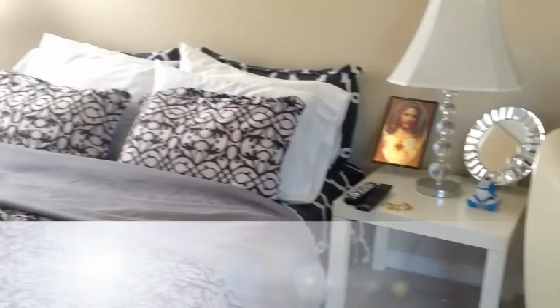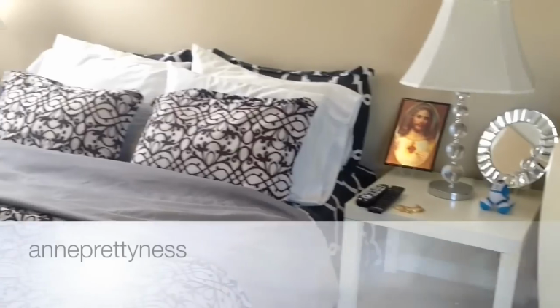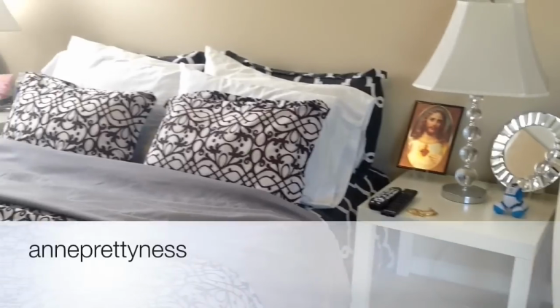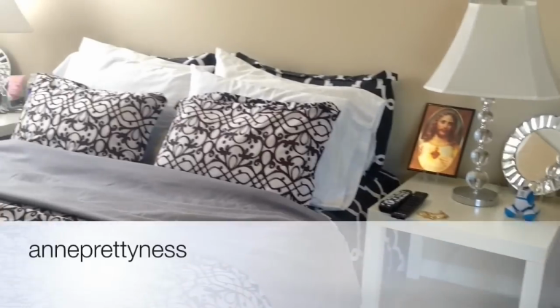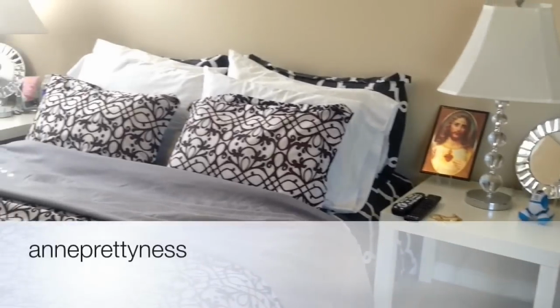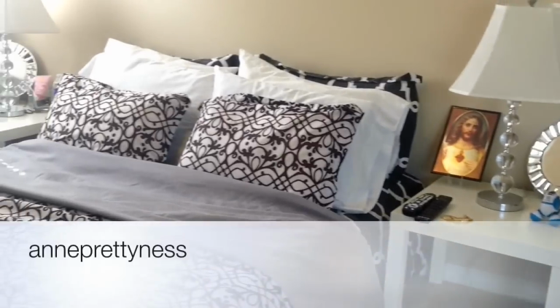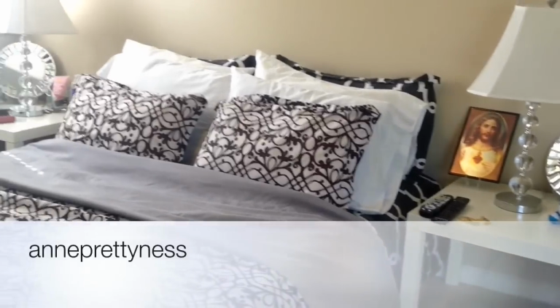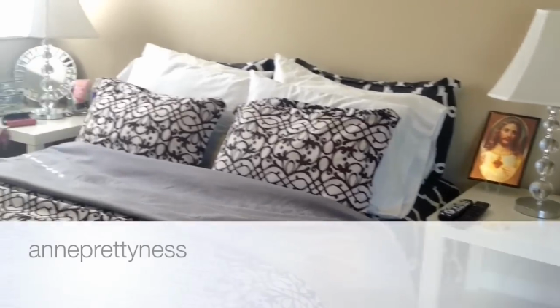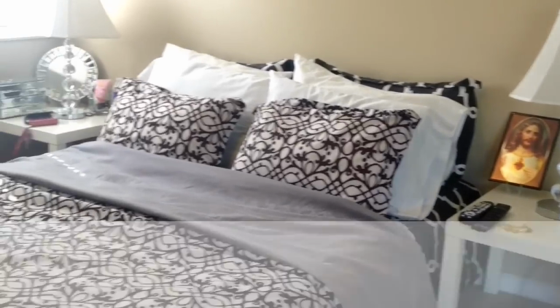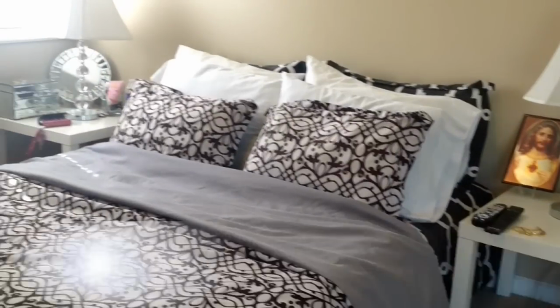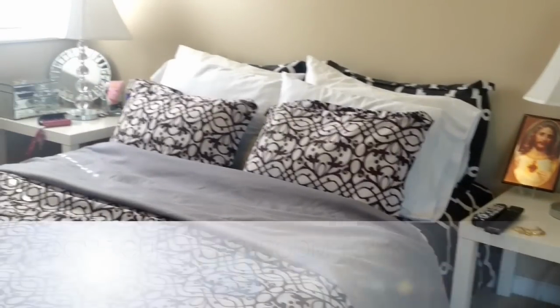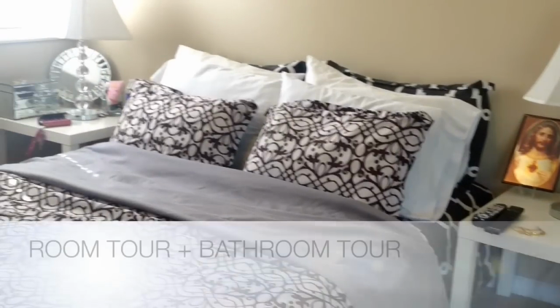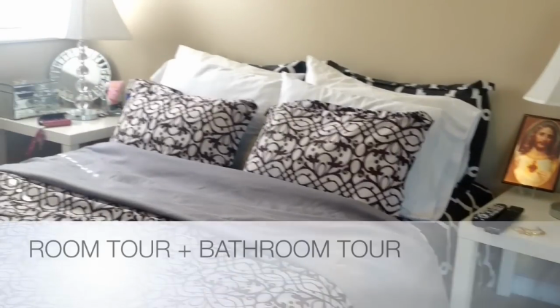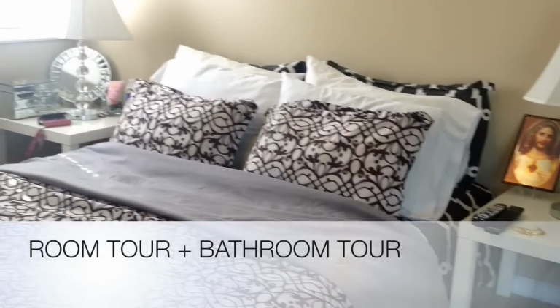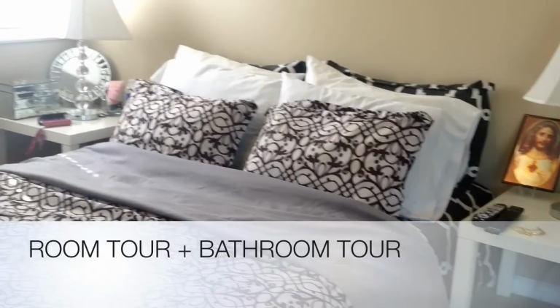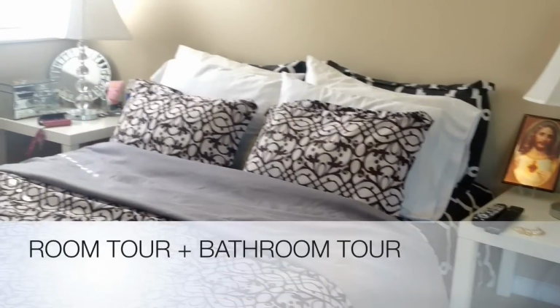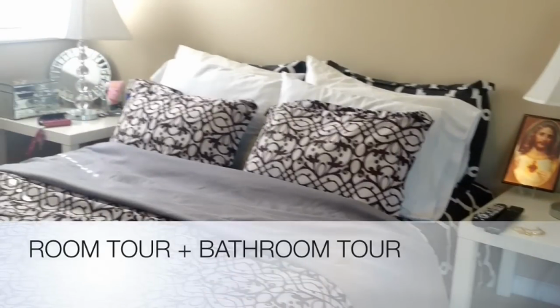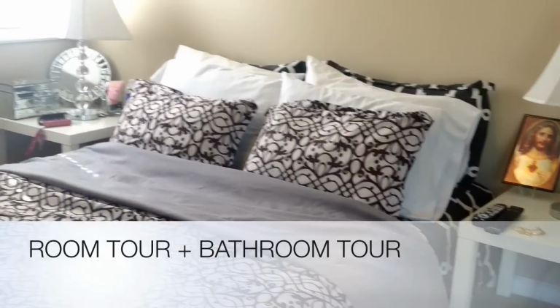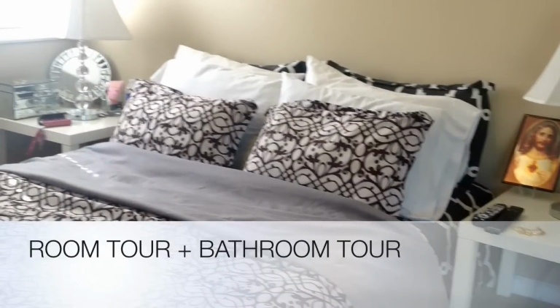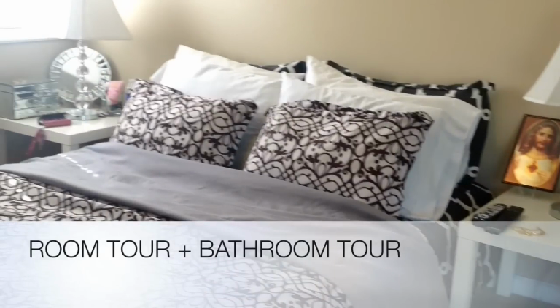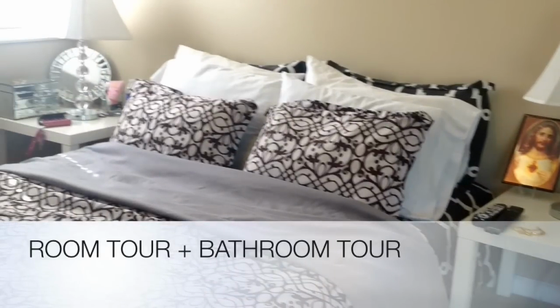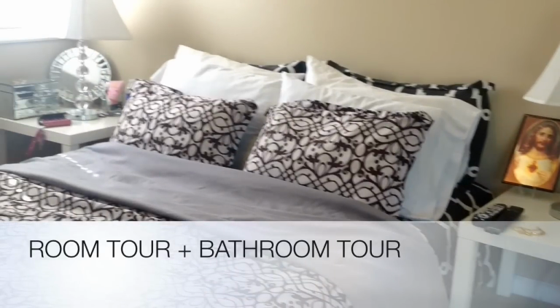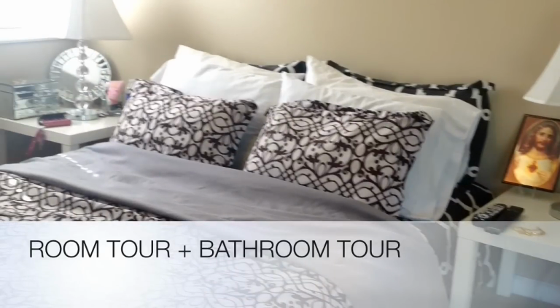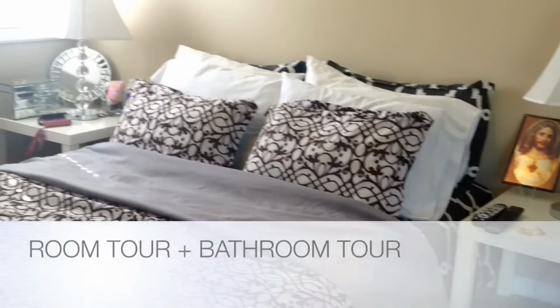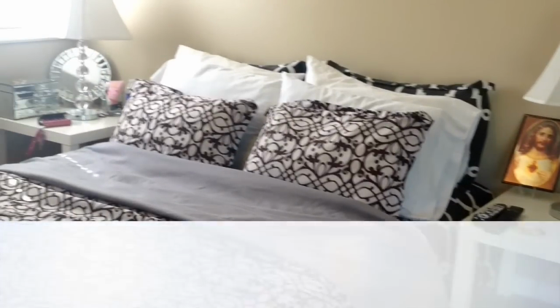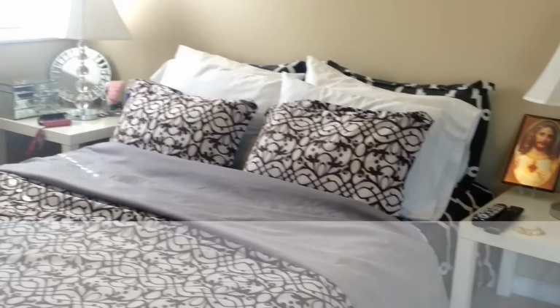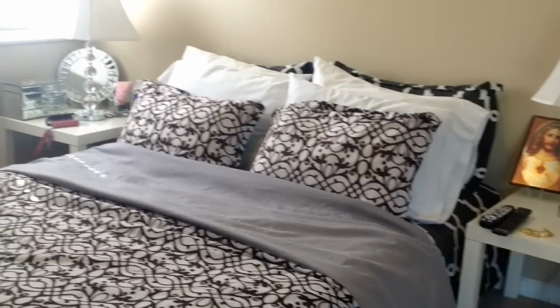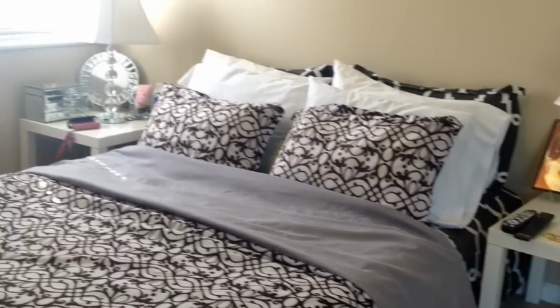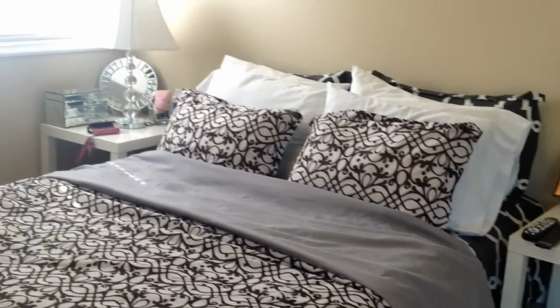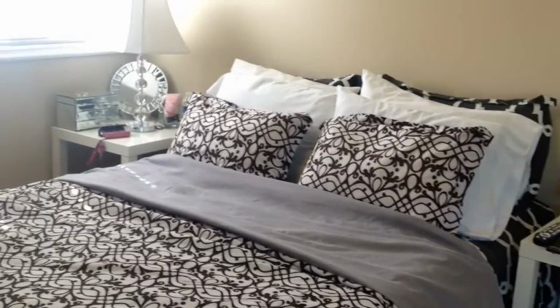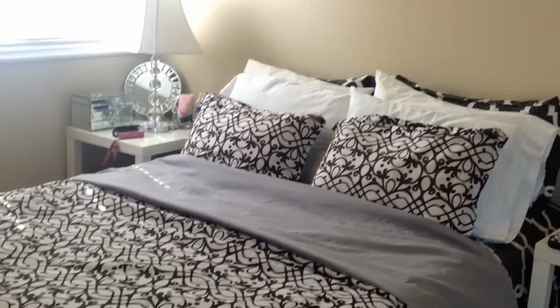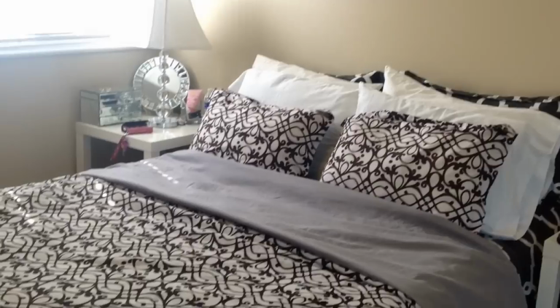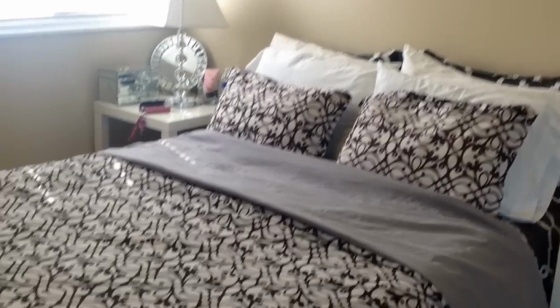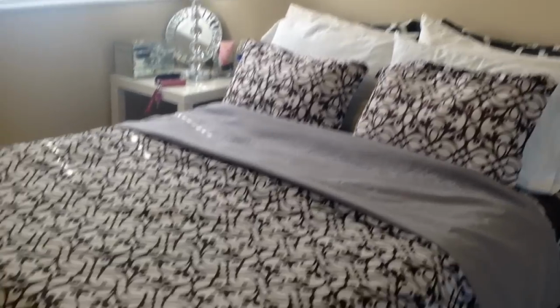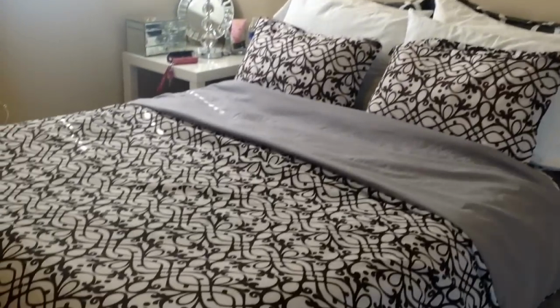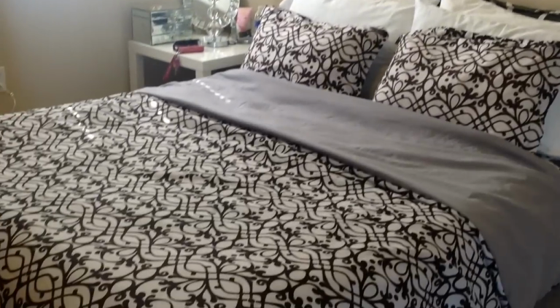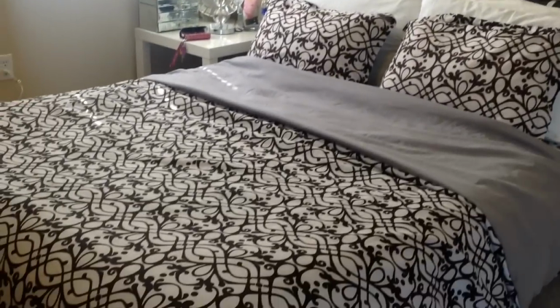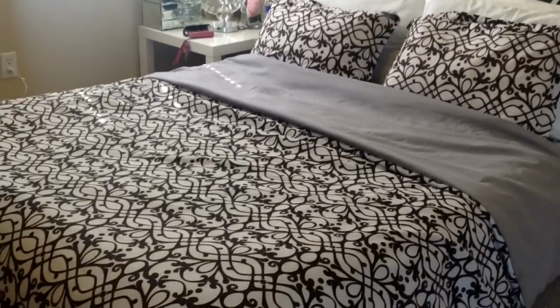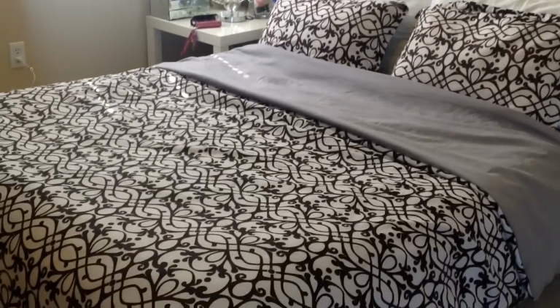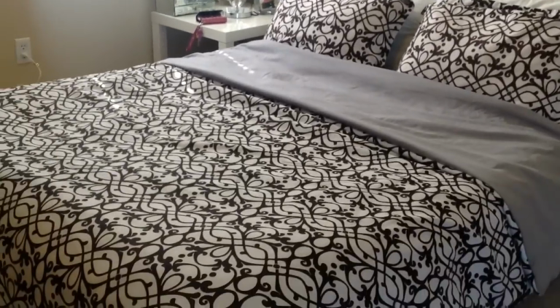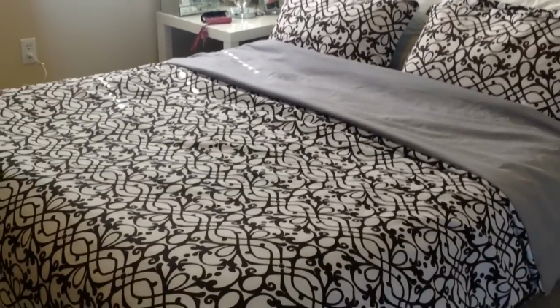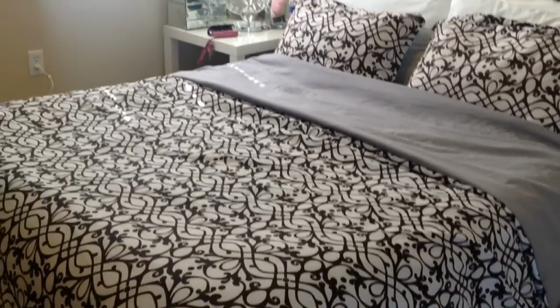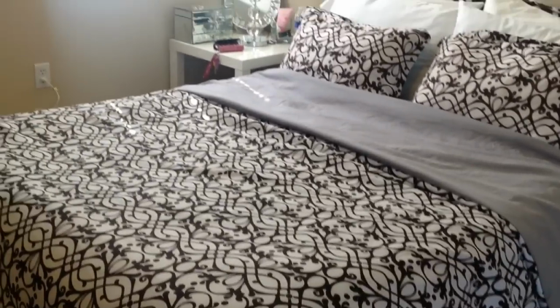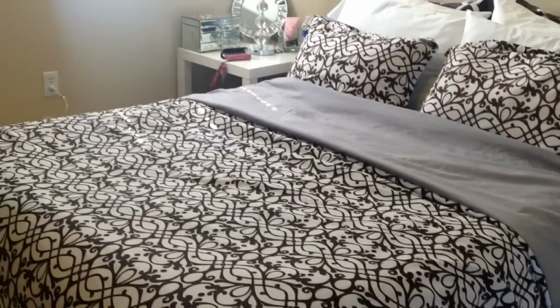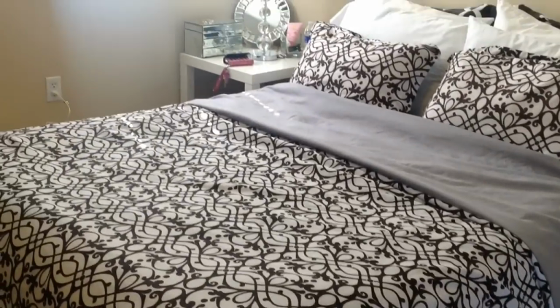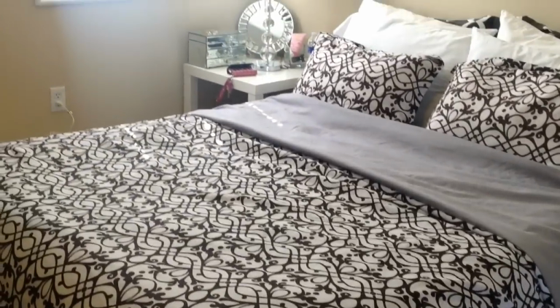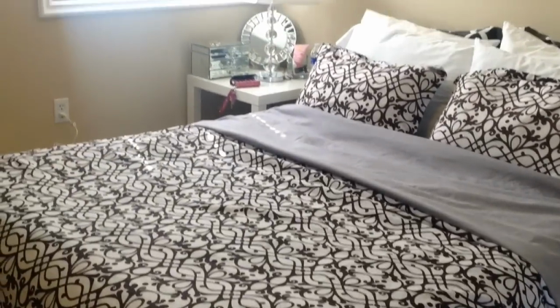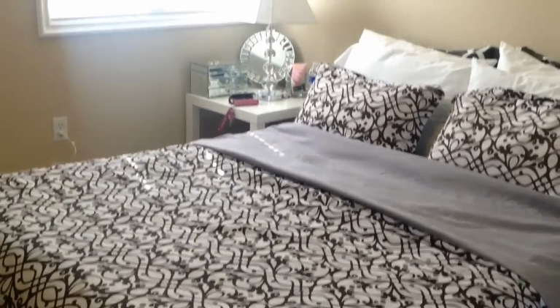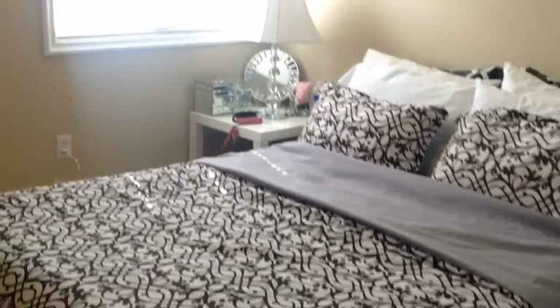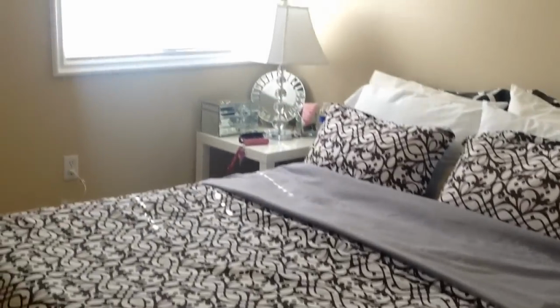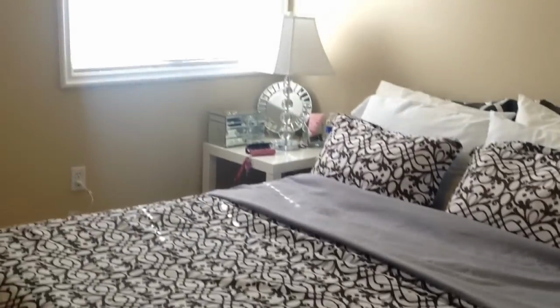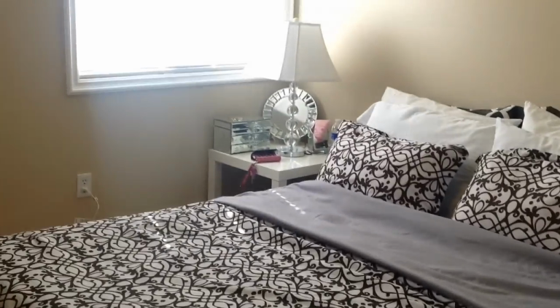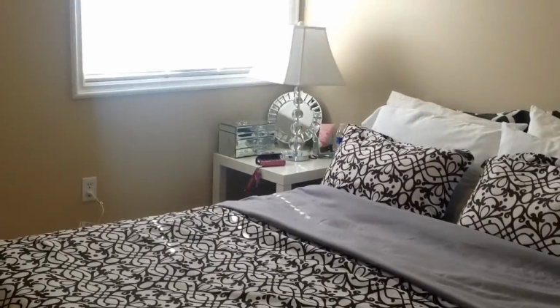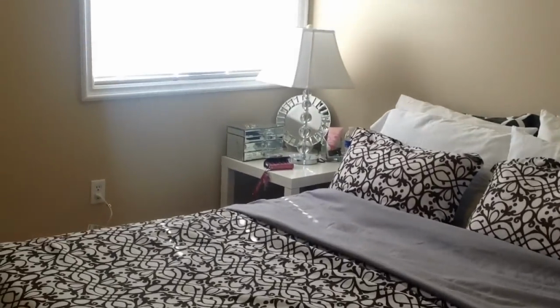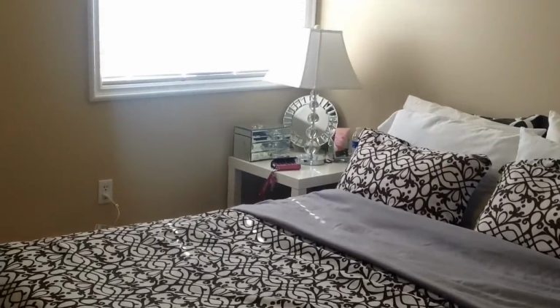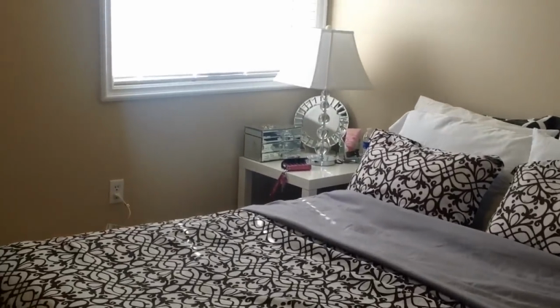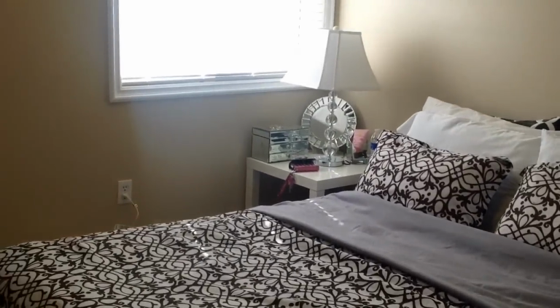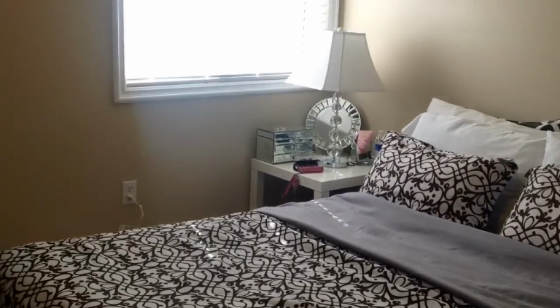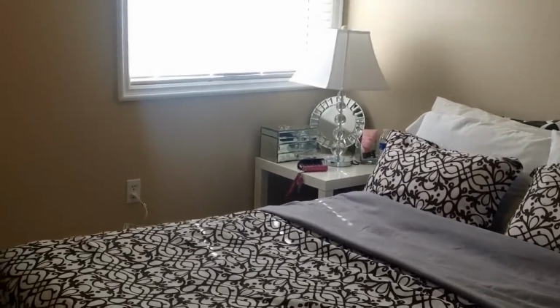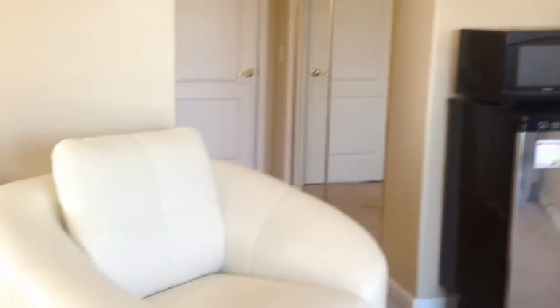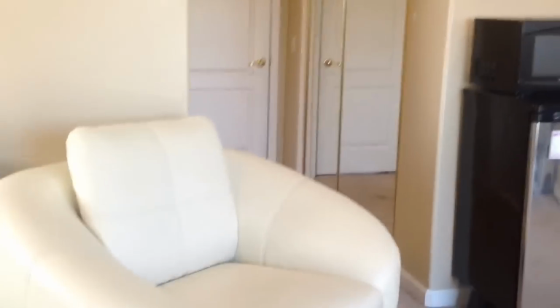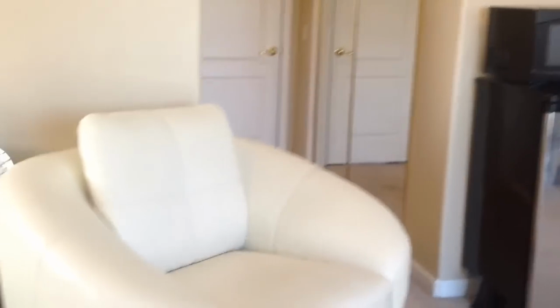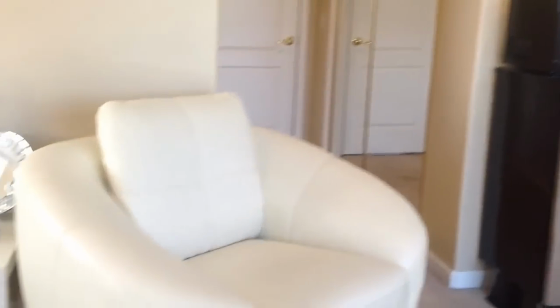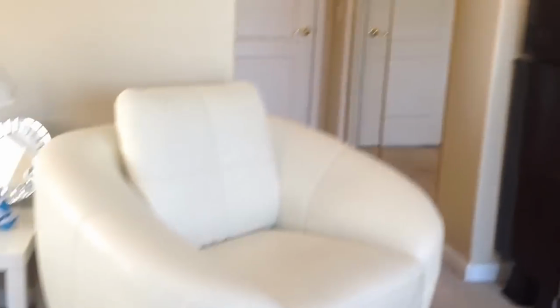Hi, it's Anne. This is gonna be my room tour video. Disclaimer: I'm not bragging in any shape or form. If you guys don't want a room tour, just exit out this video.